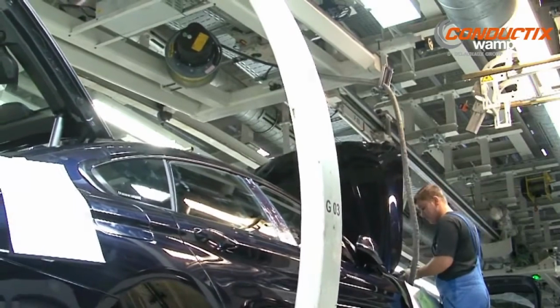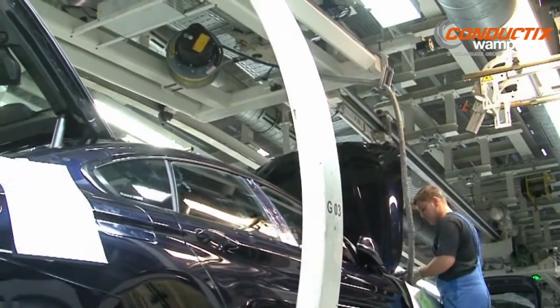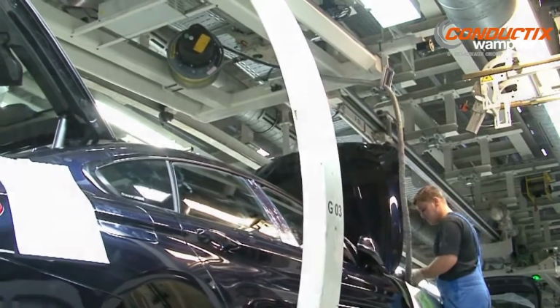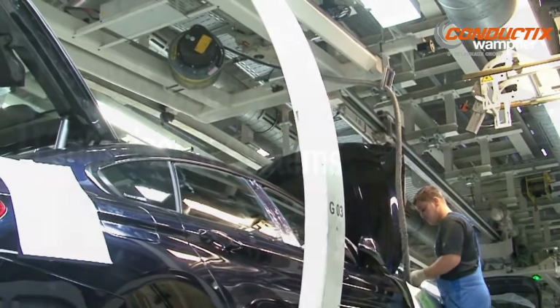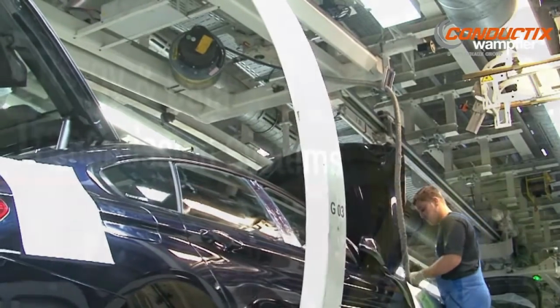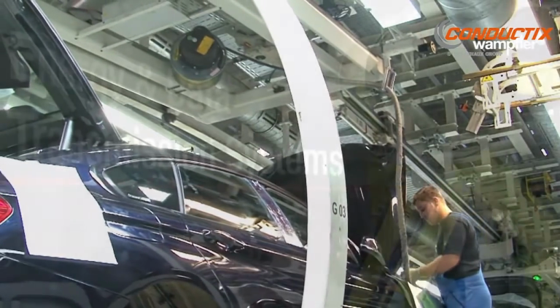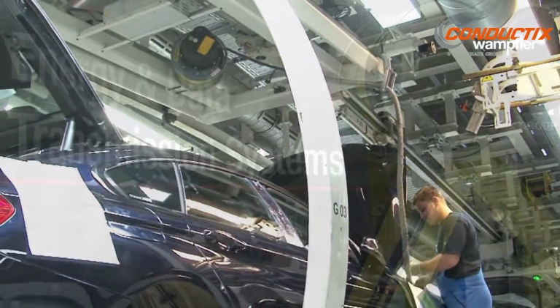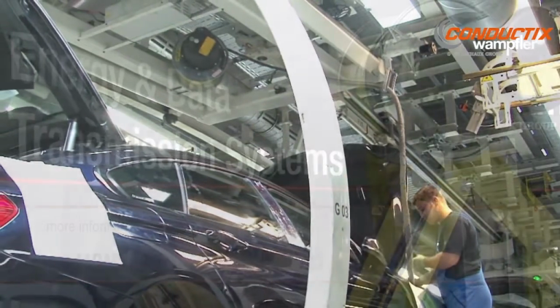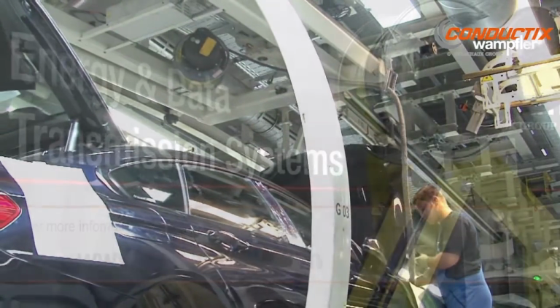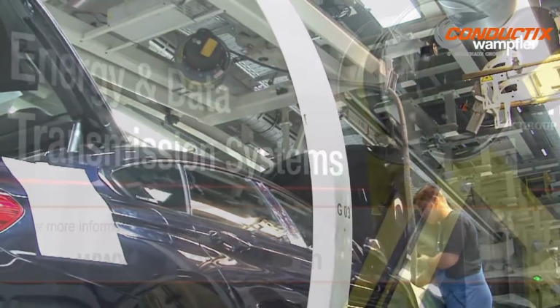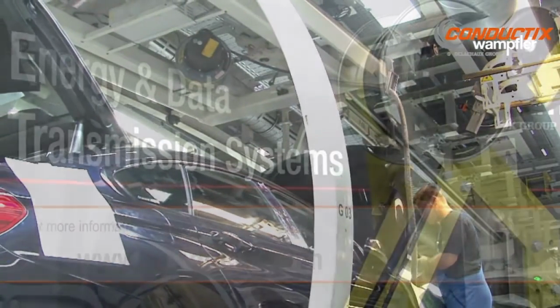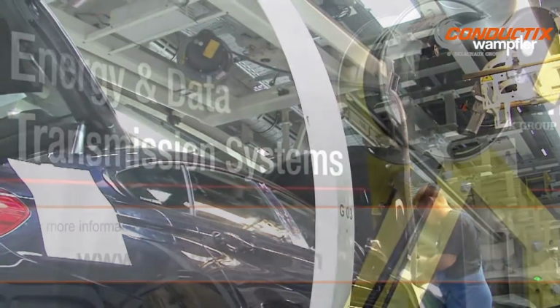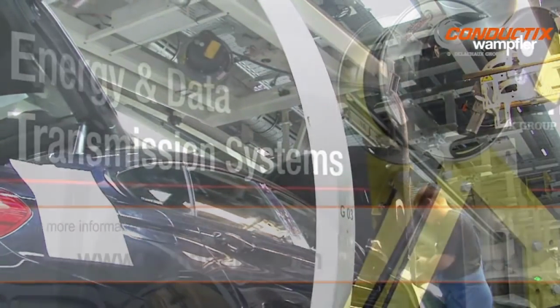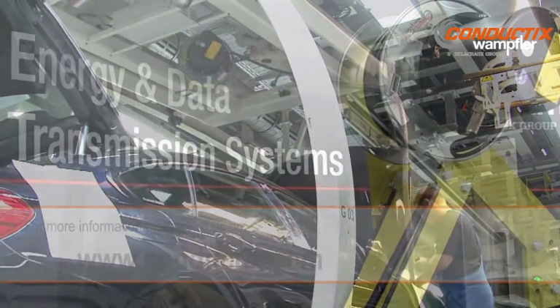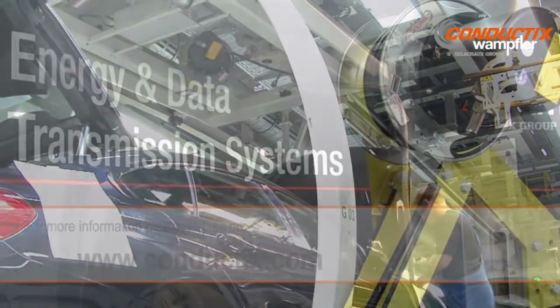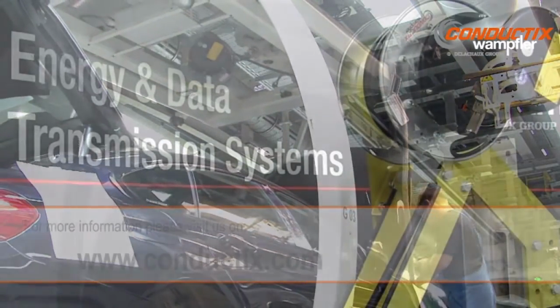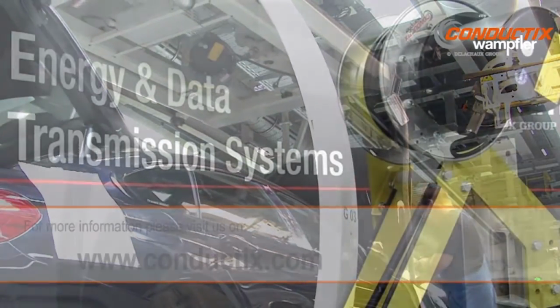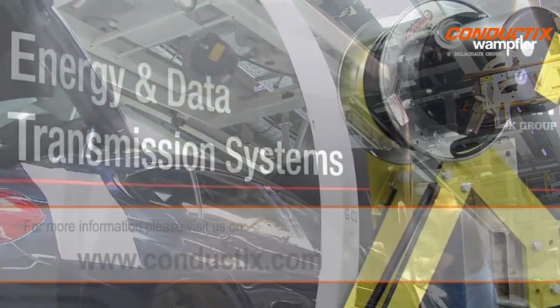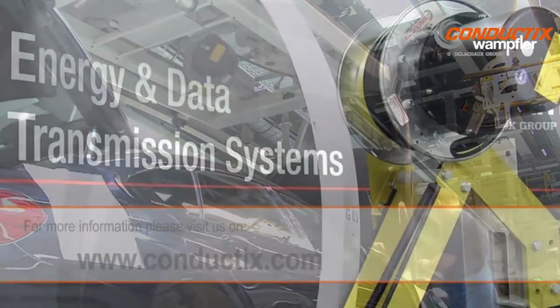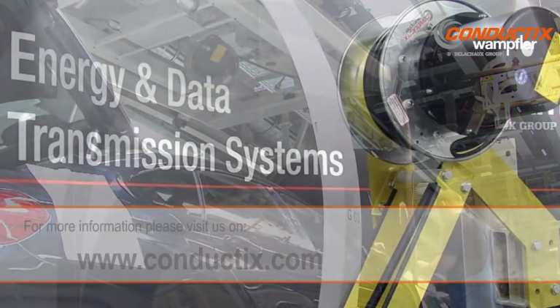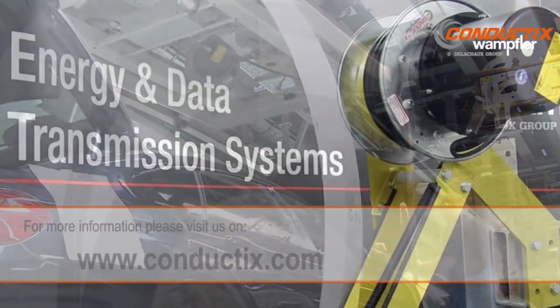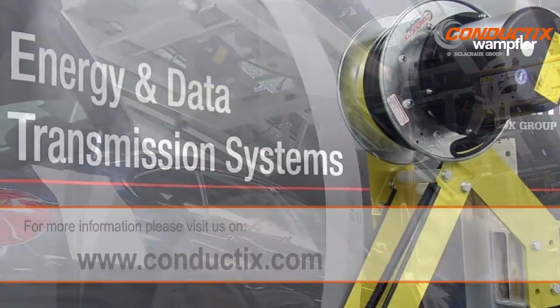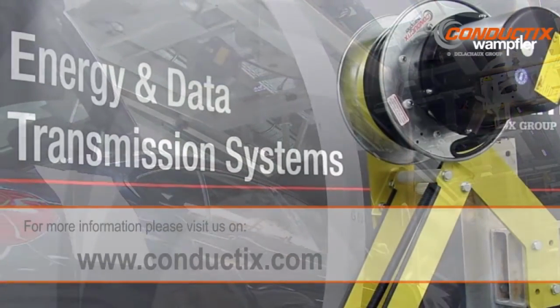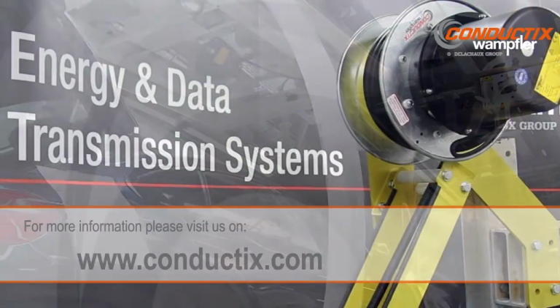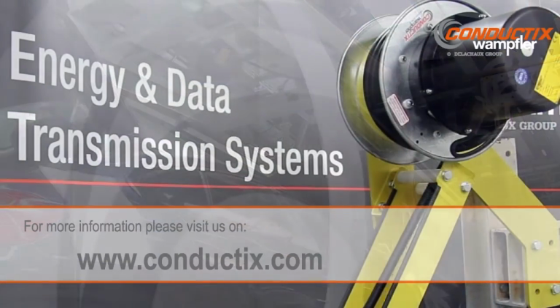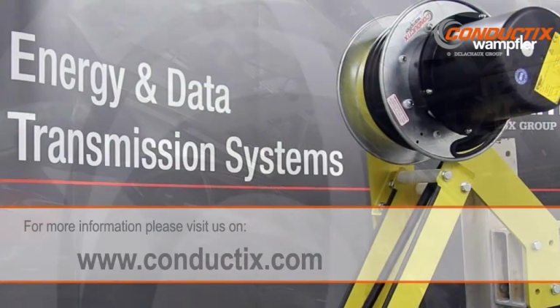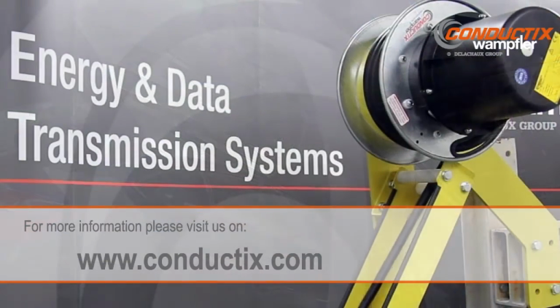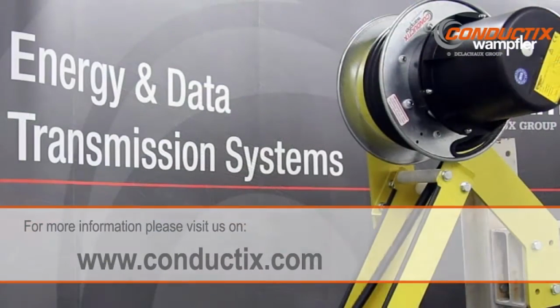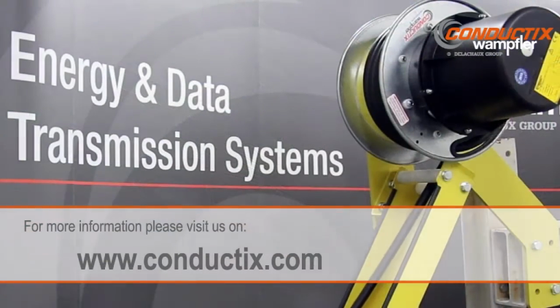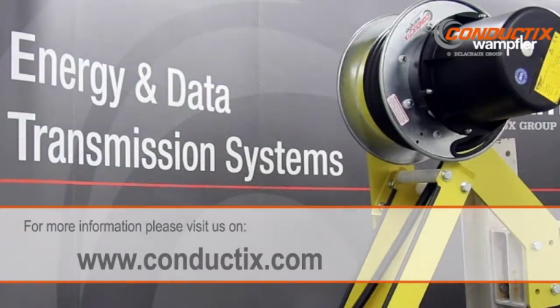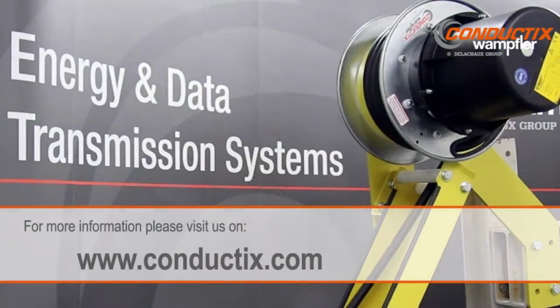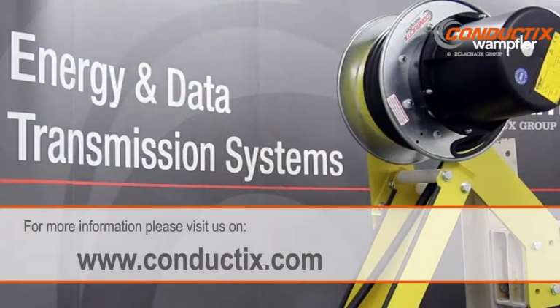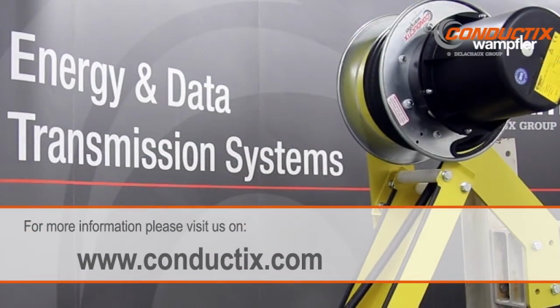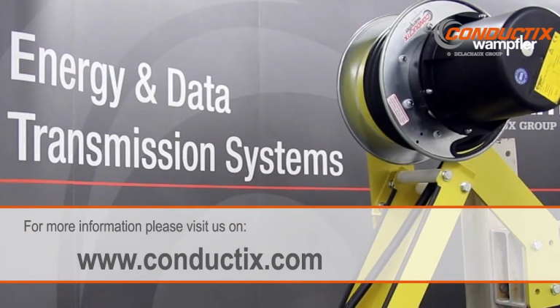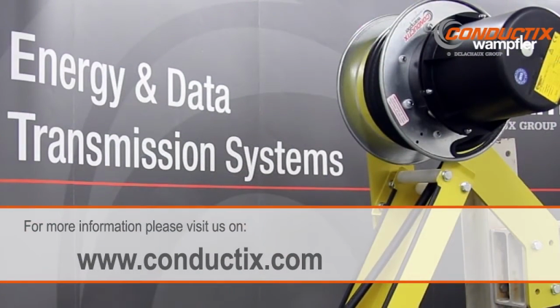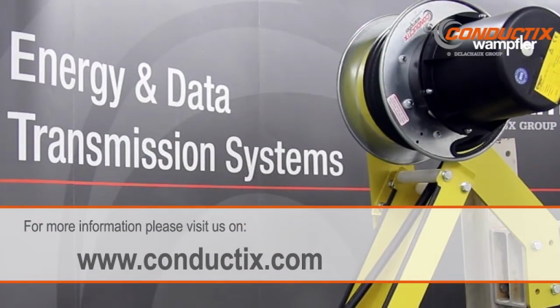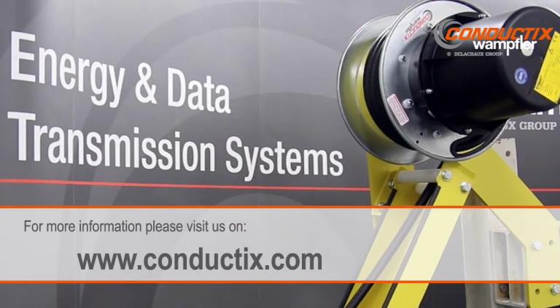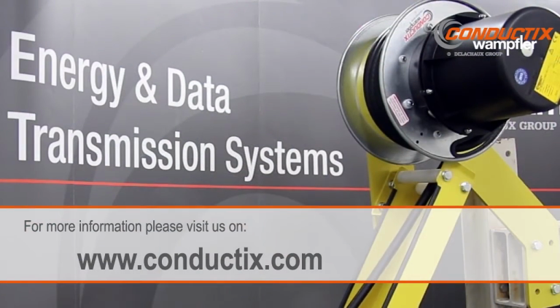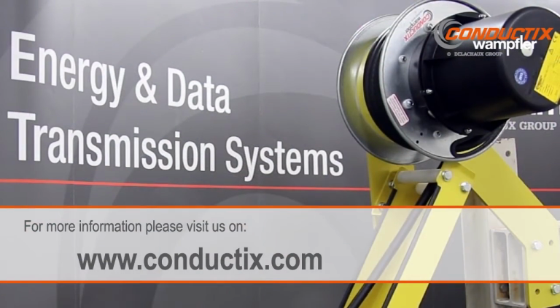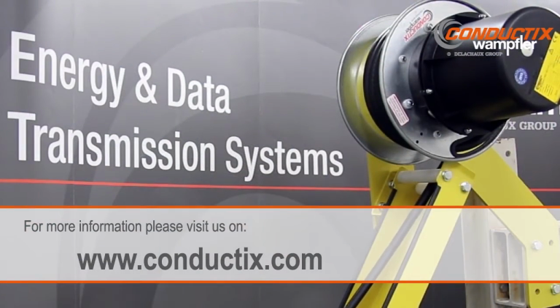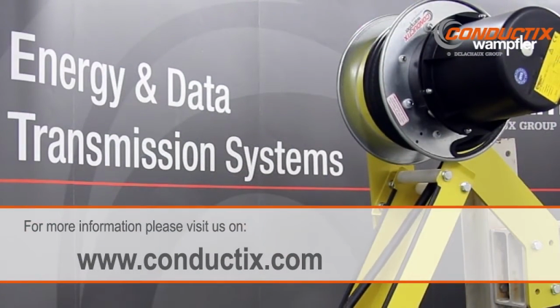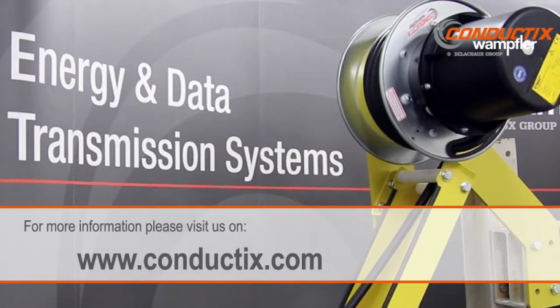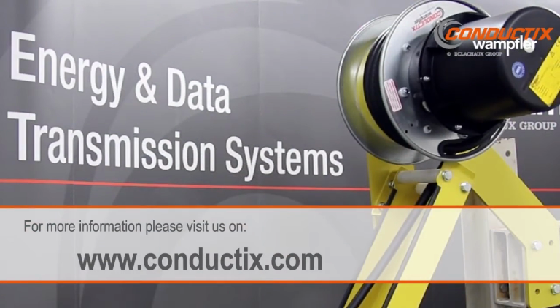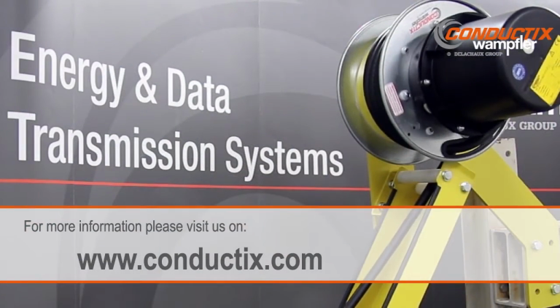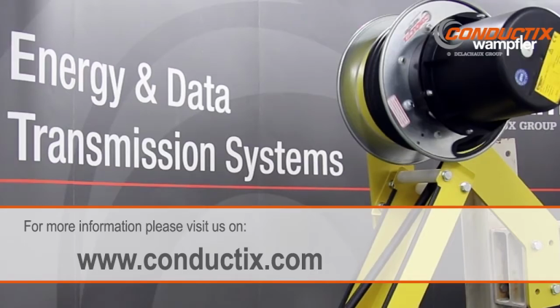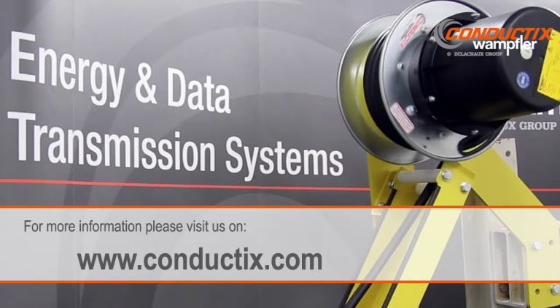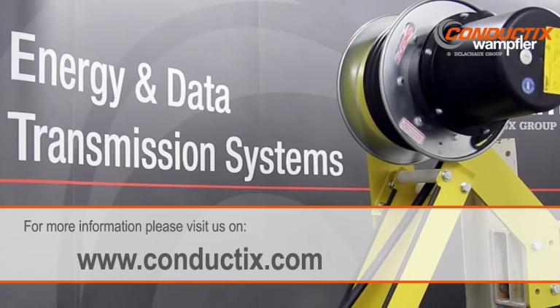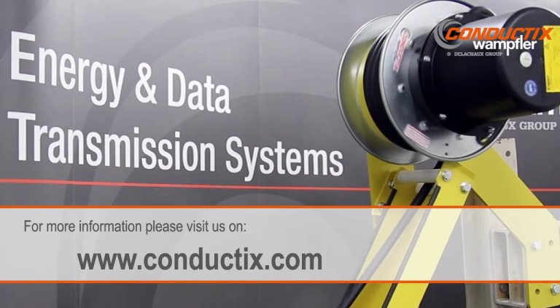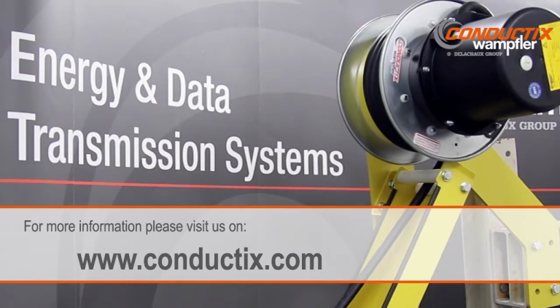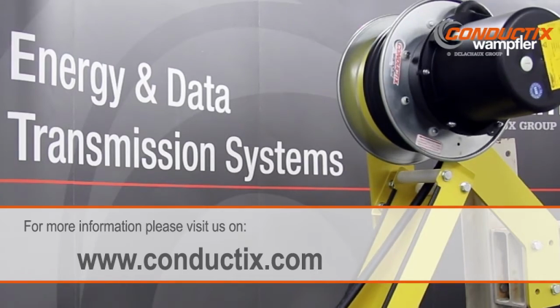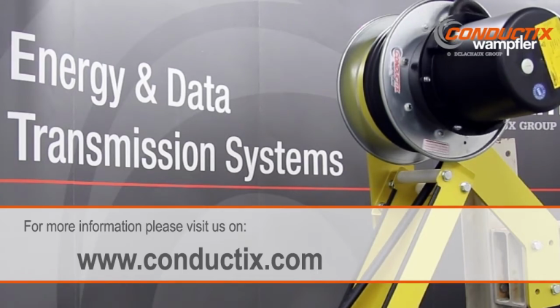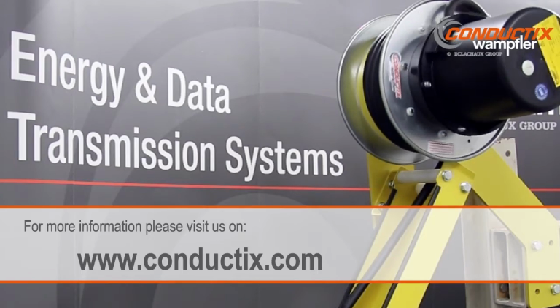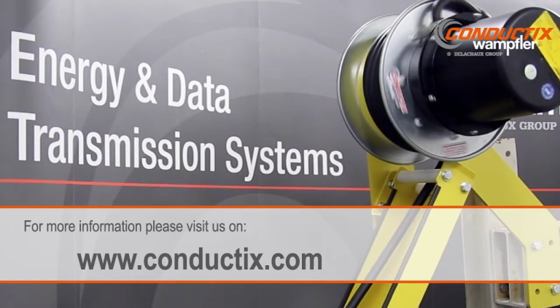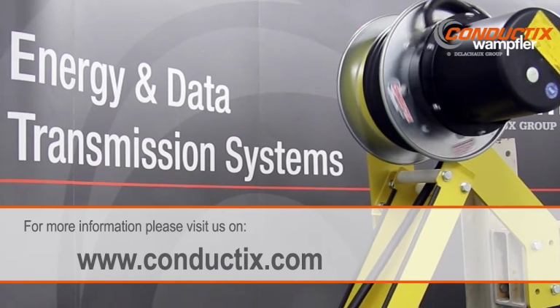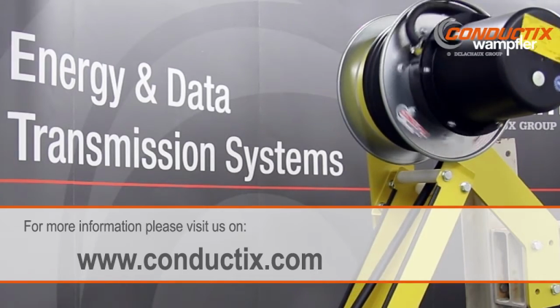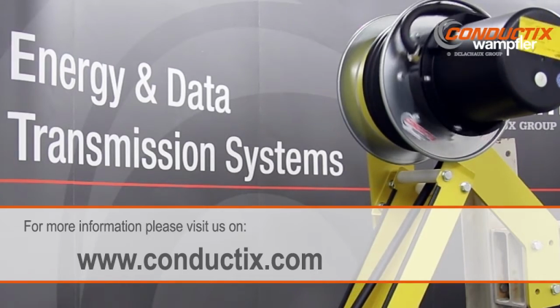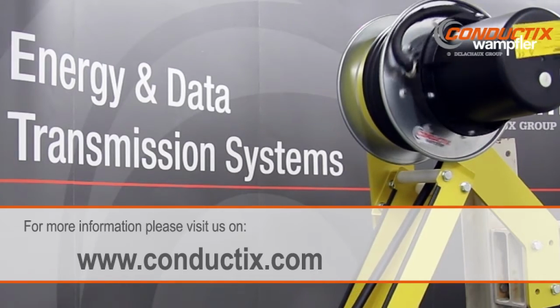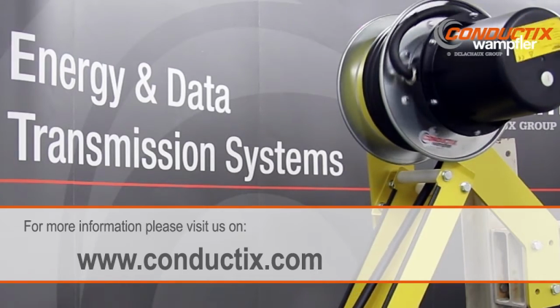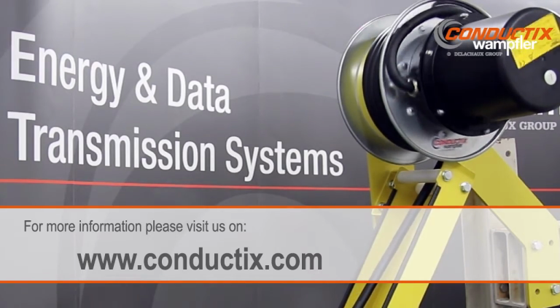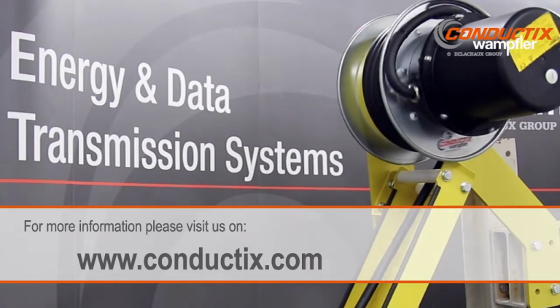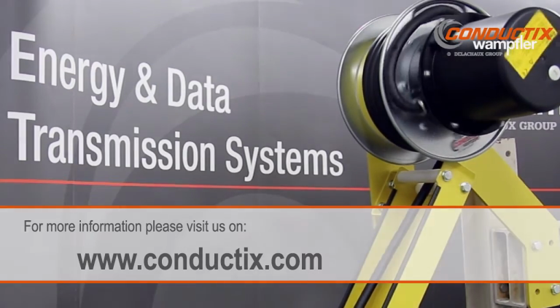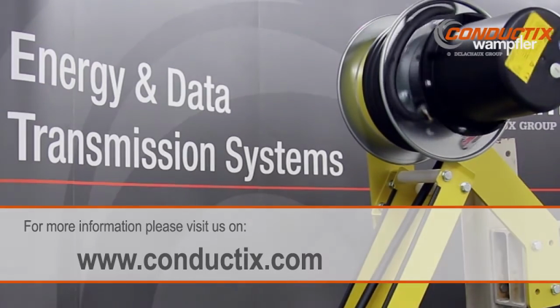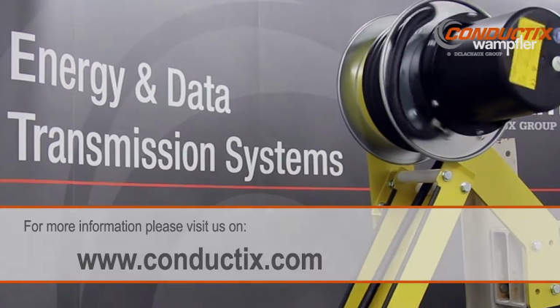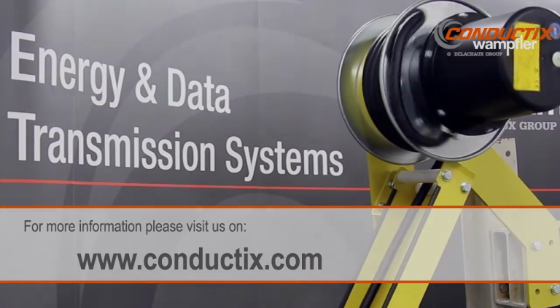Conductix Wampler, your preferred global partner for all manufacturing energy and data transmission needs.